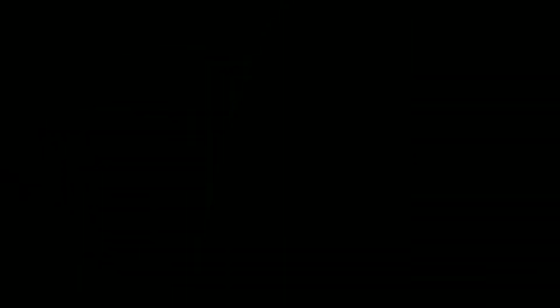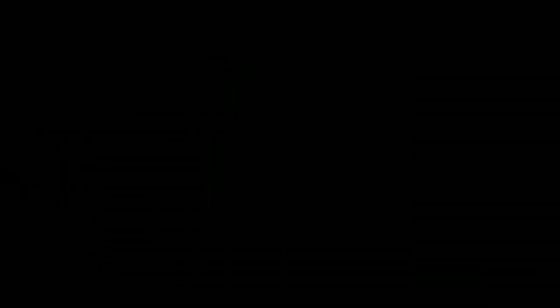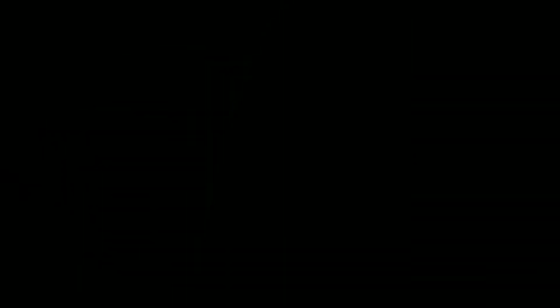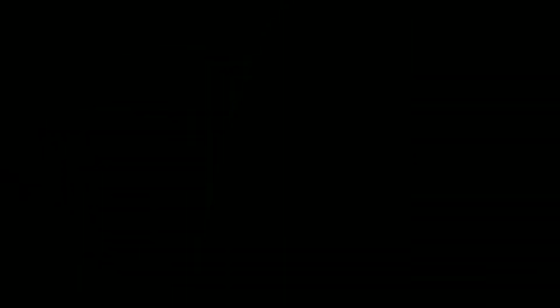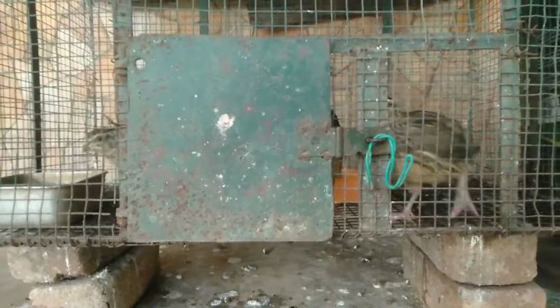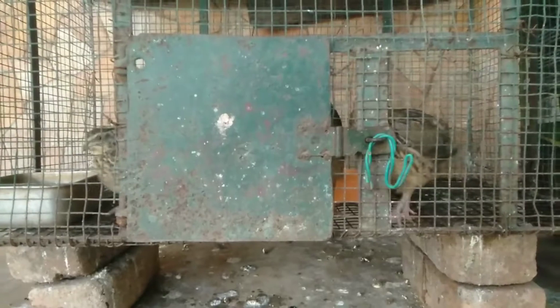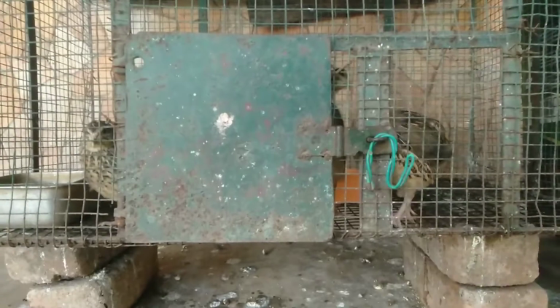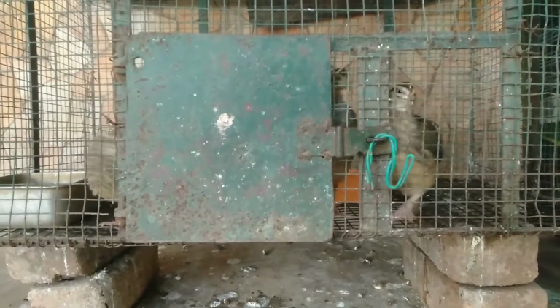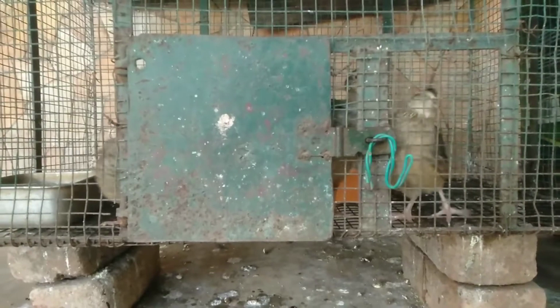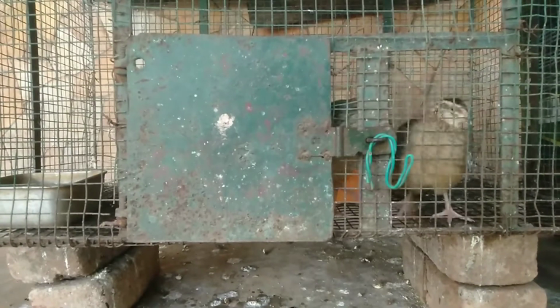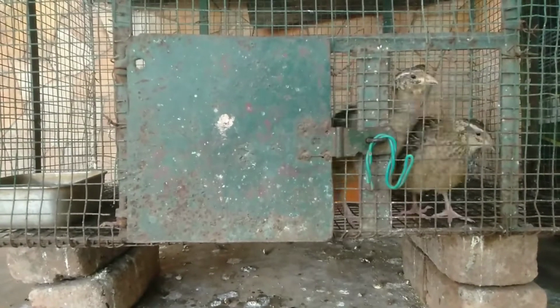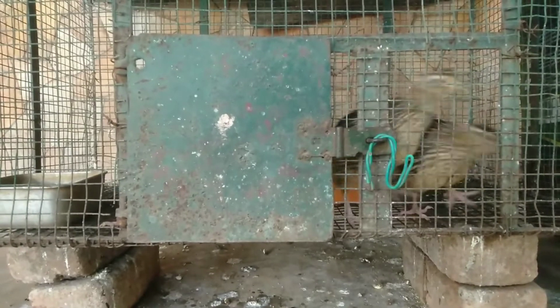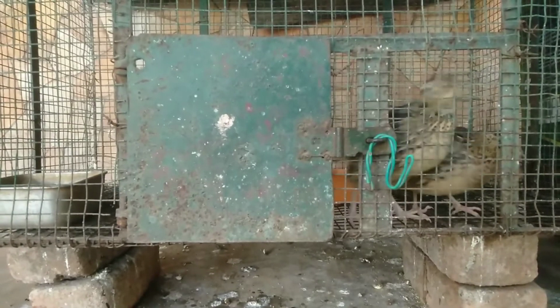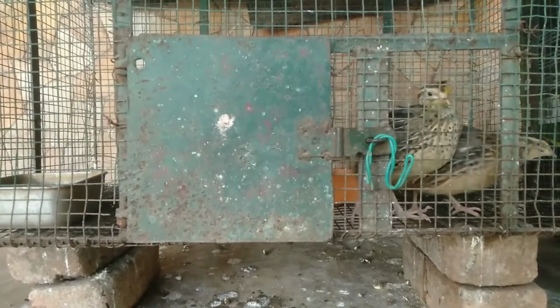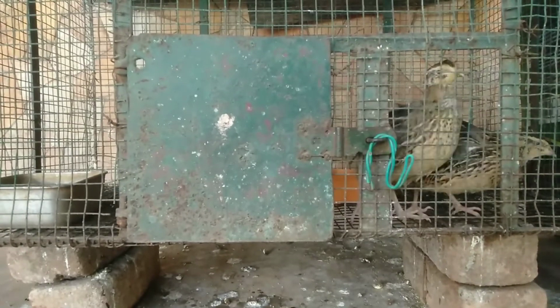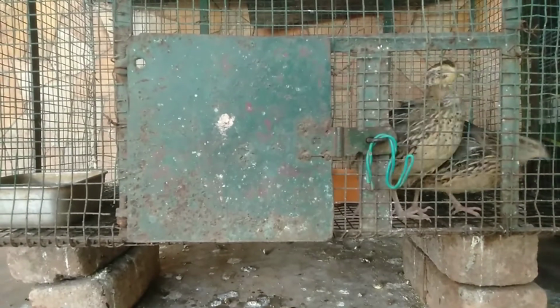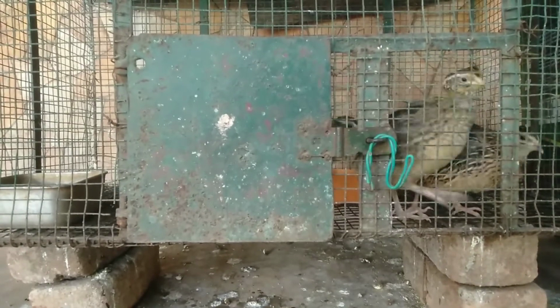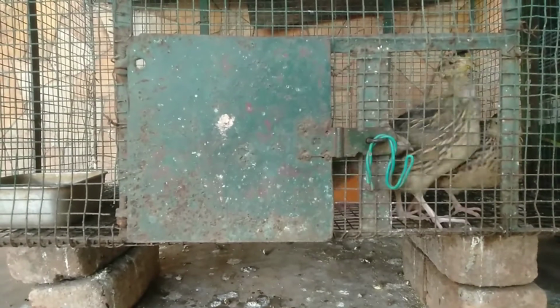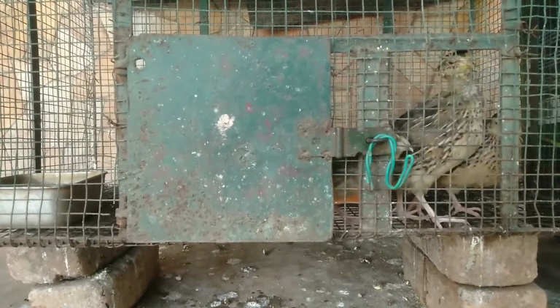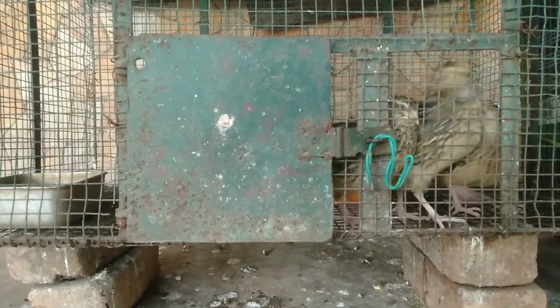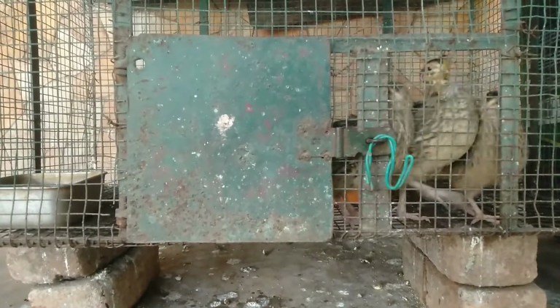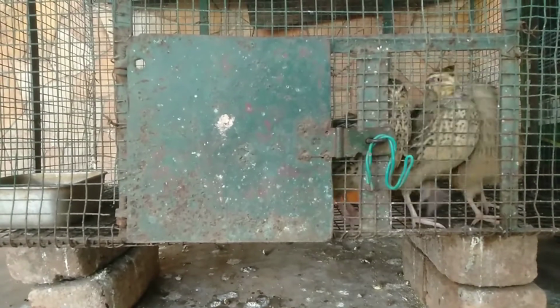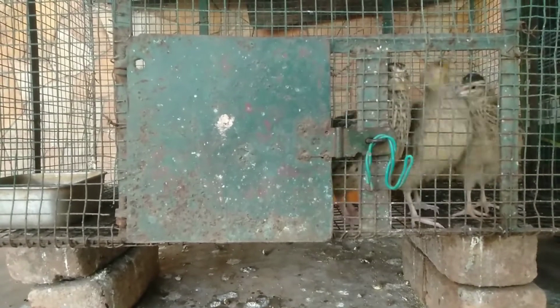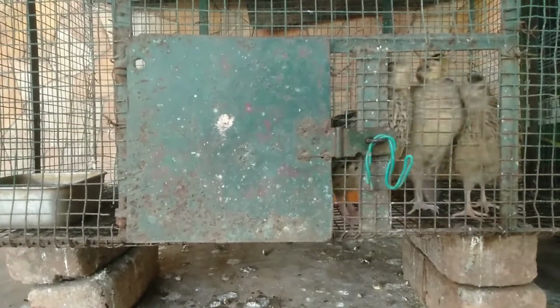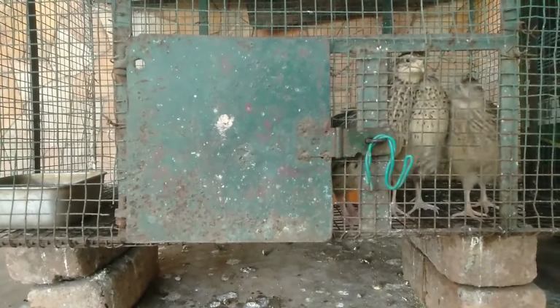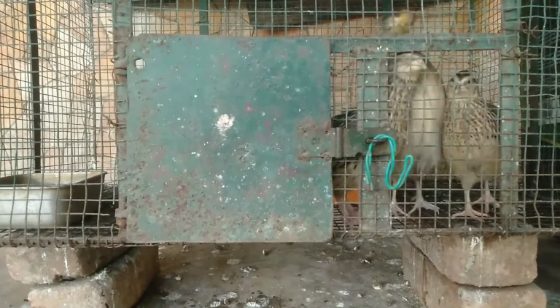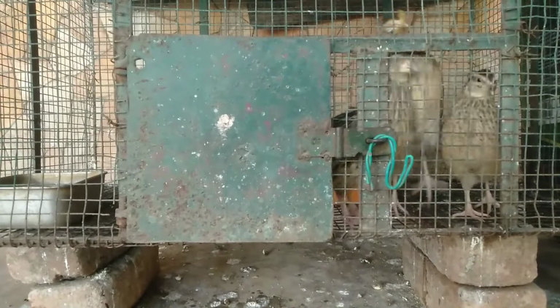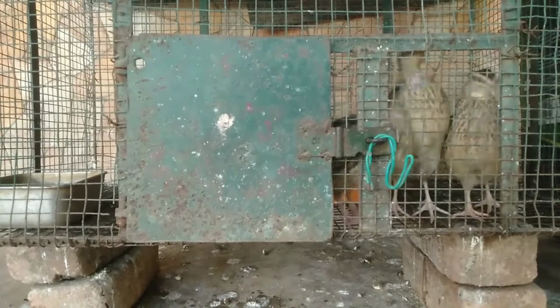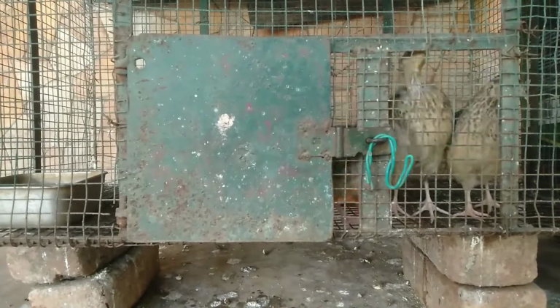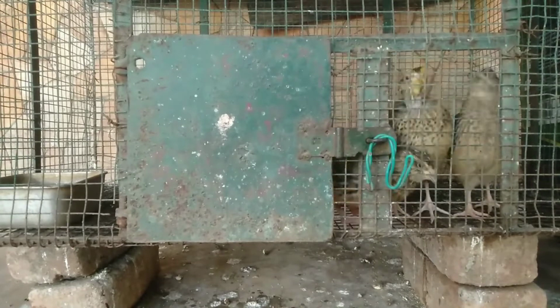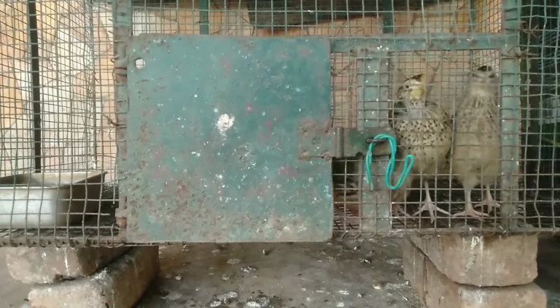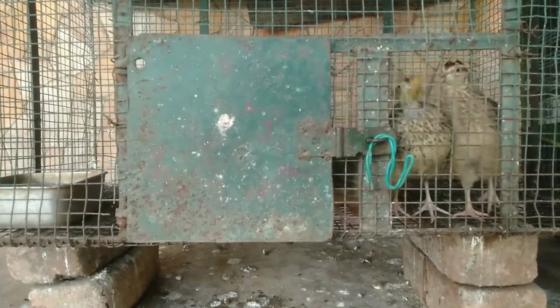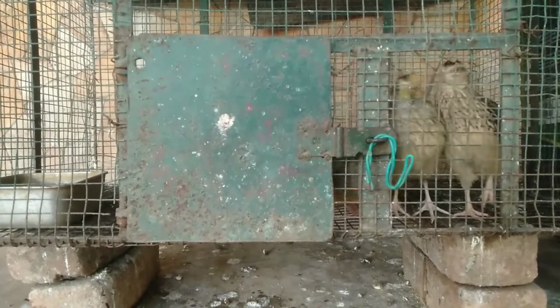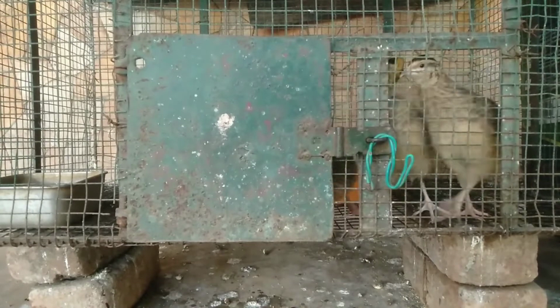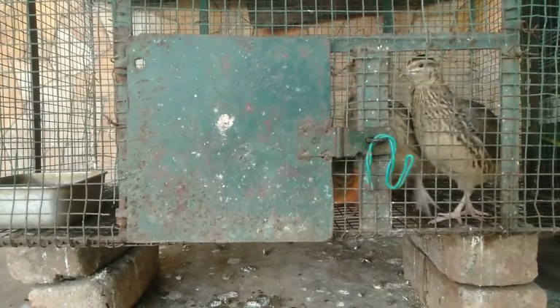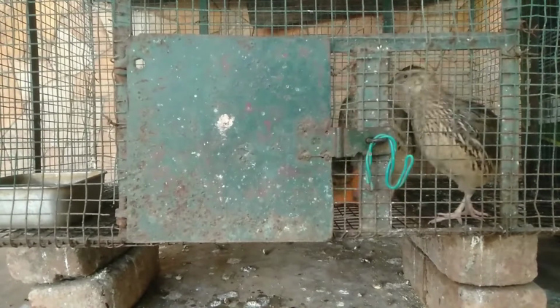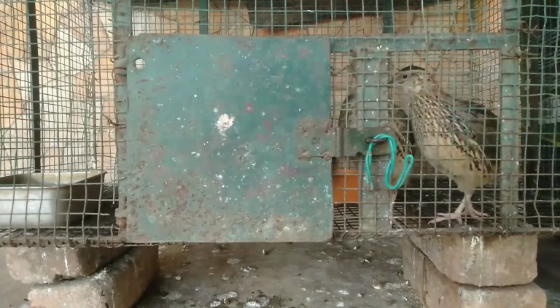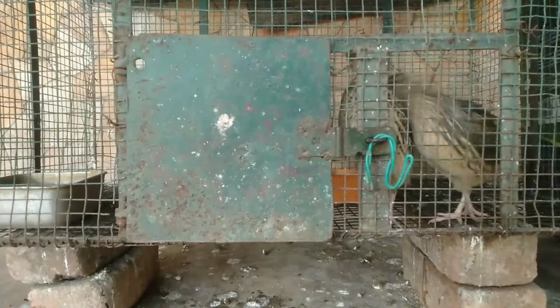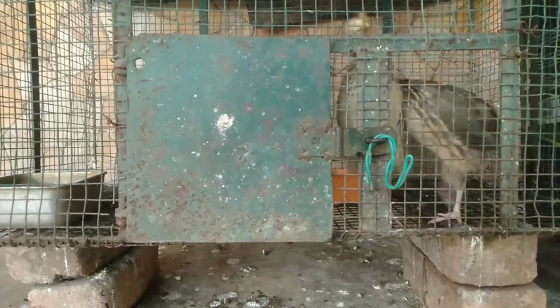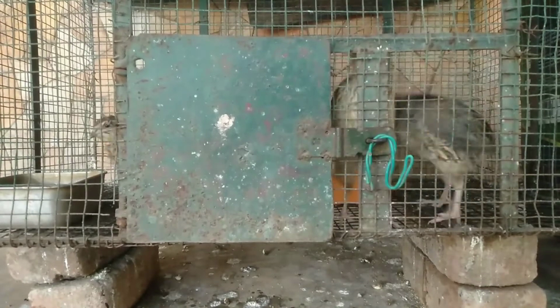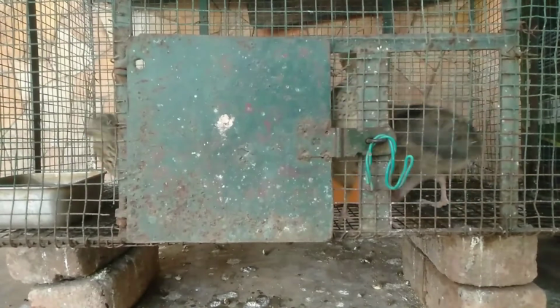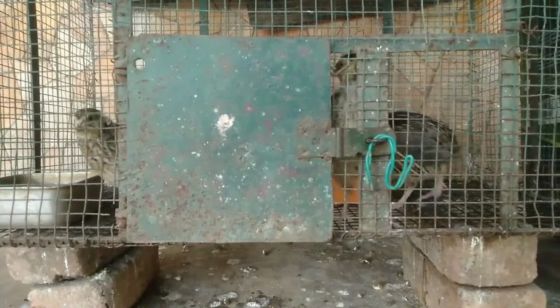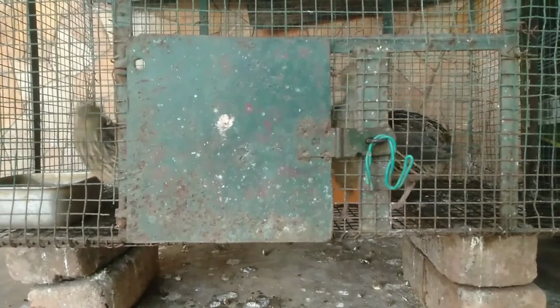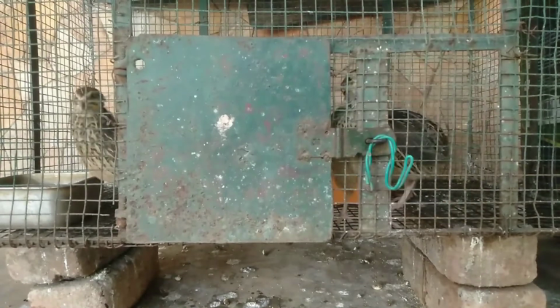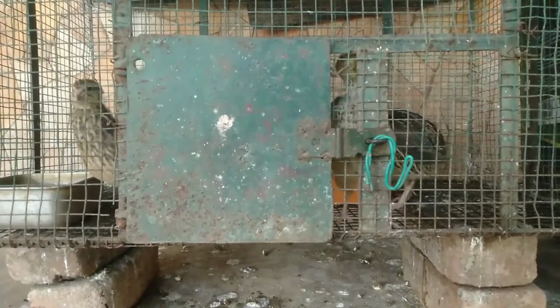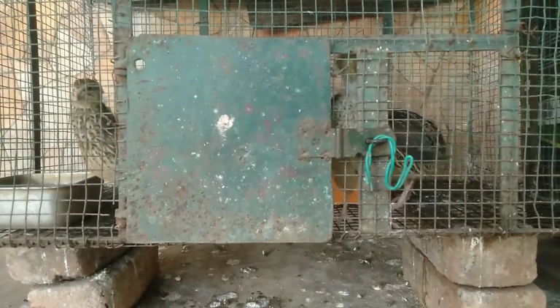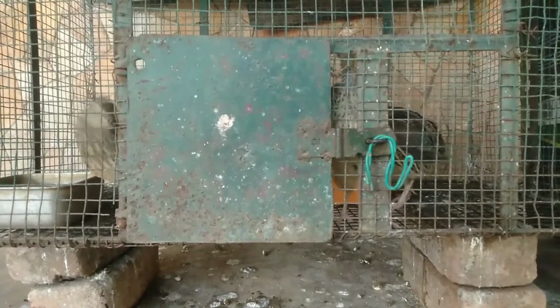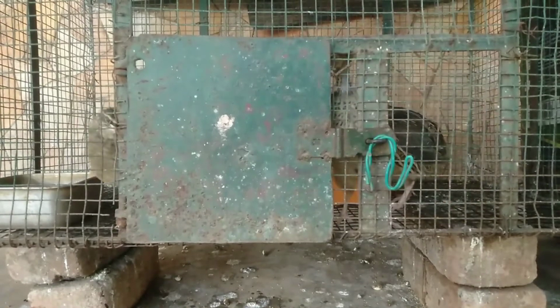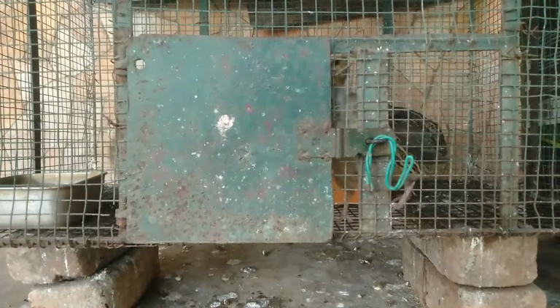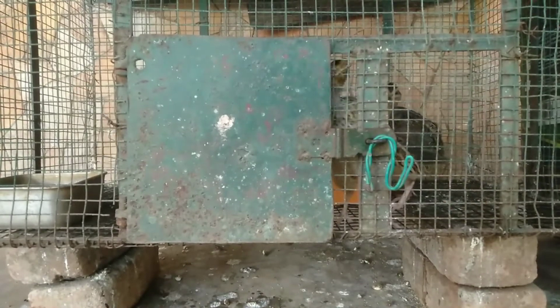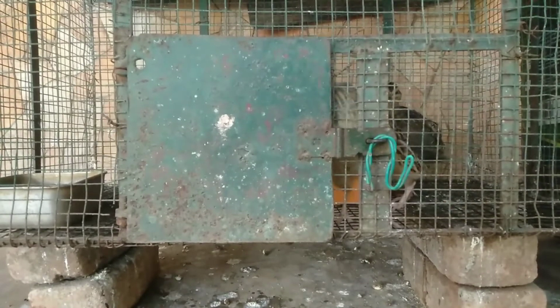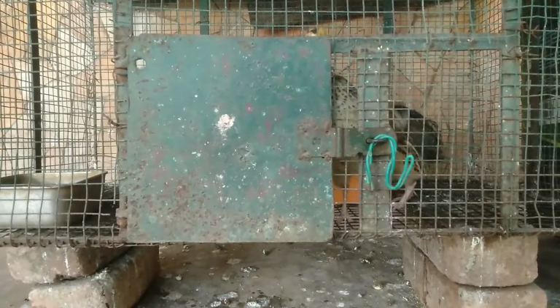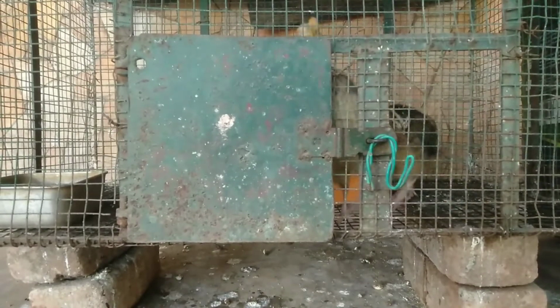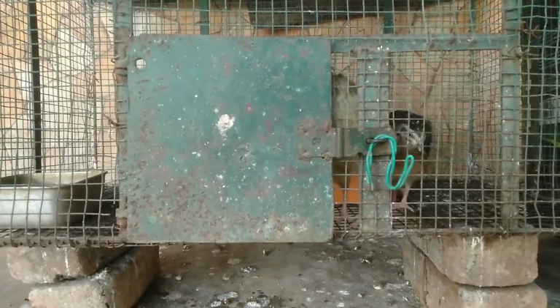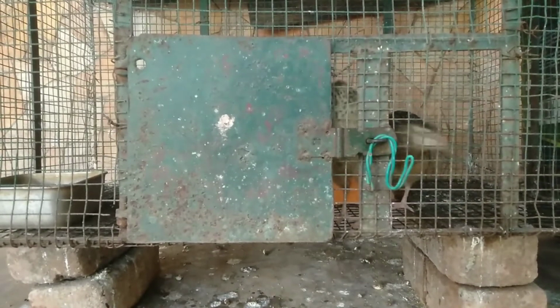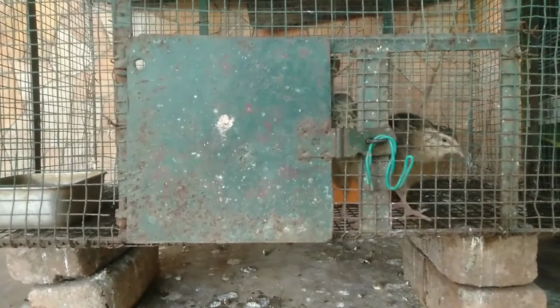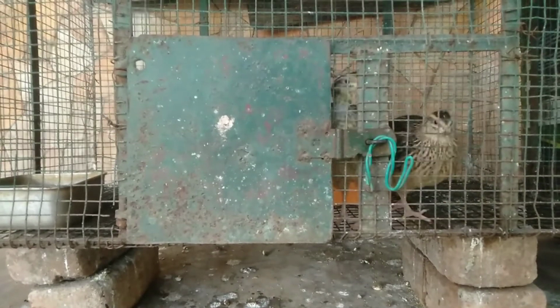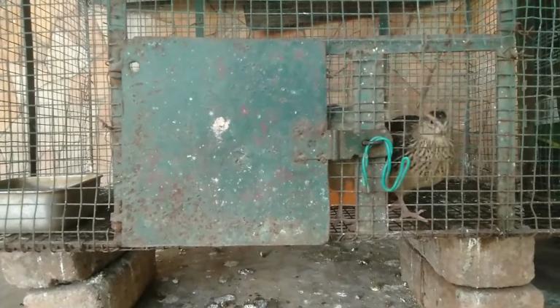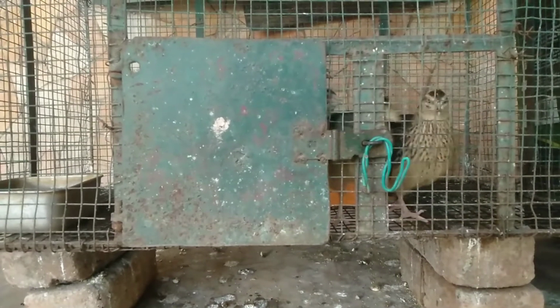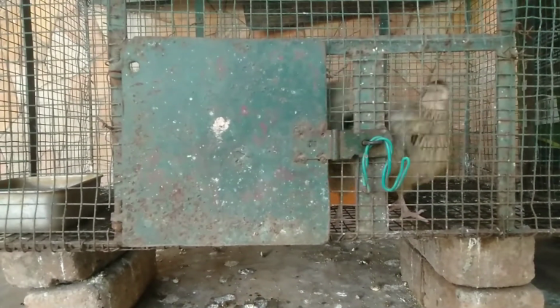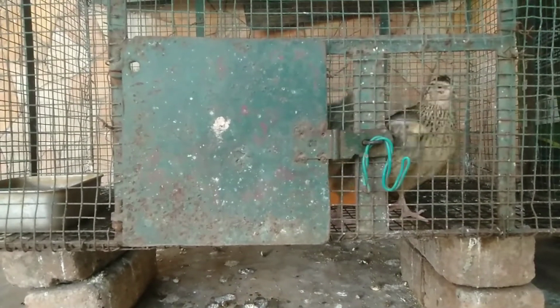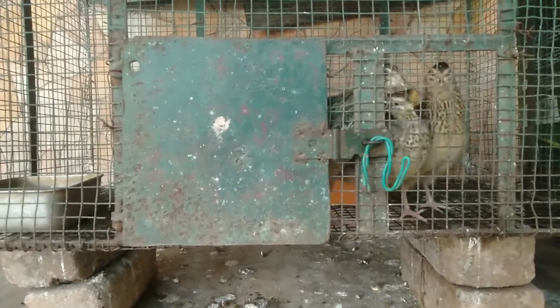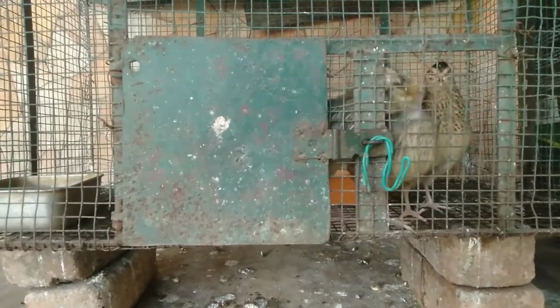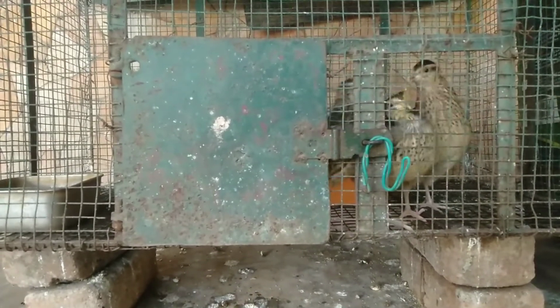Hi guys, welcome to PetsPetting. Next is the morning routine with my pets. You can also get the pets together.